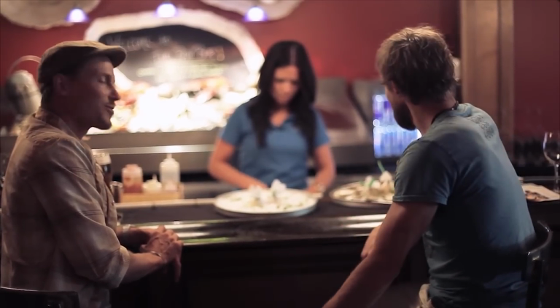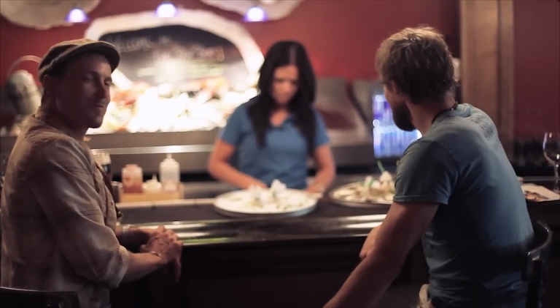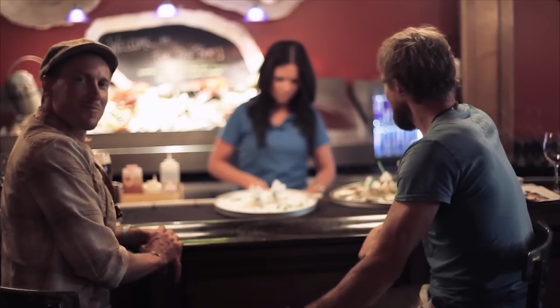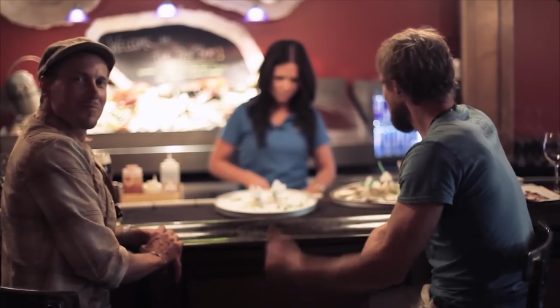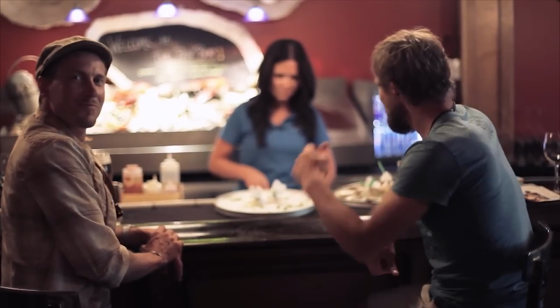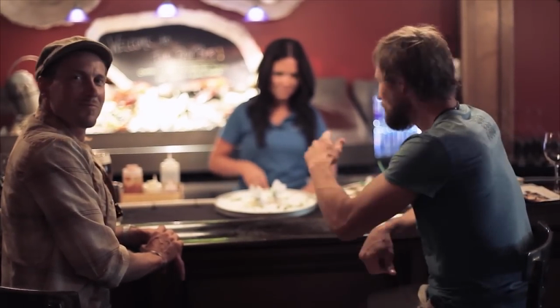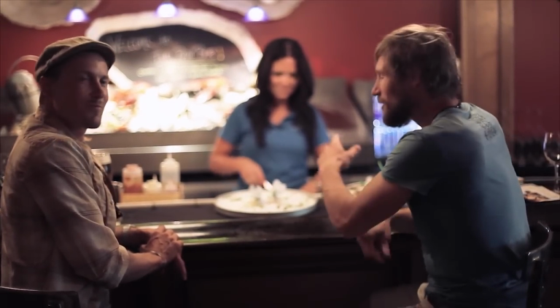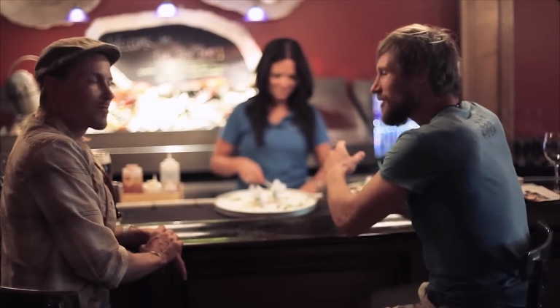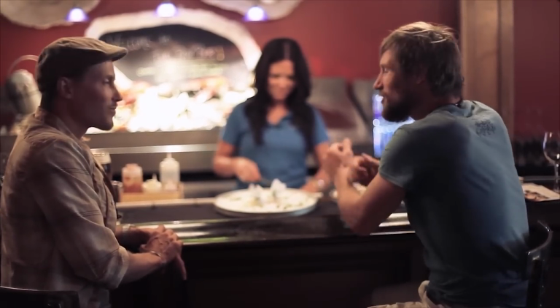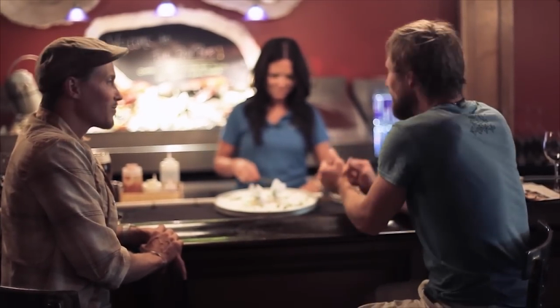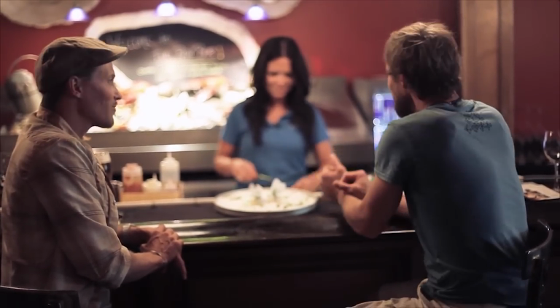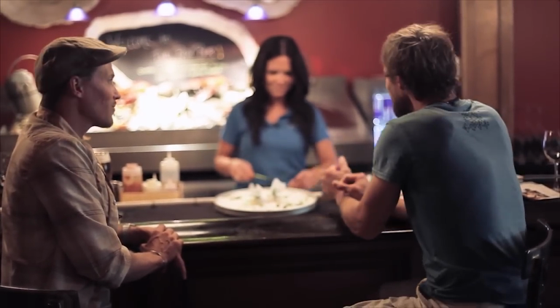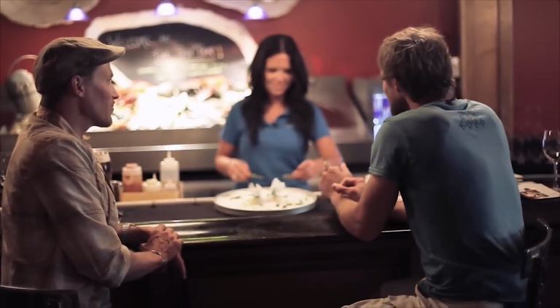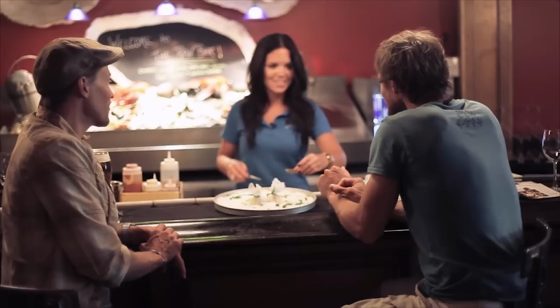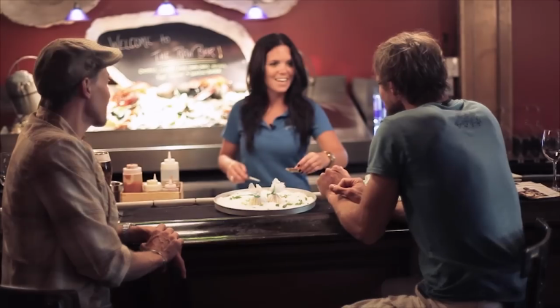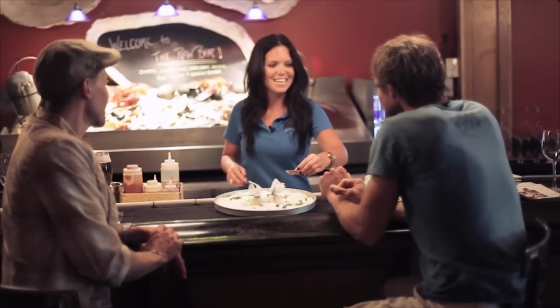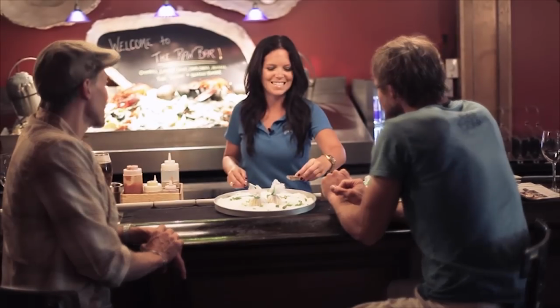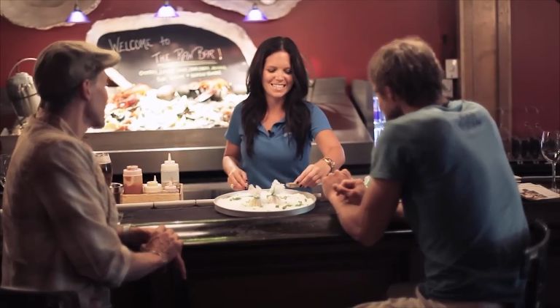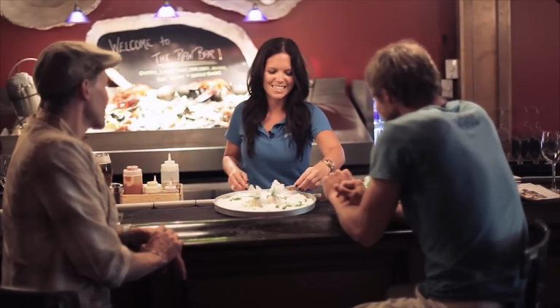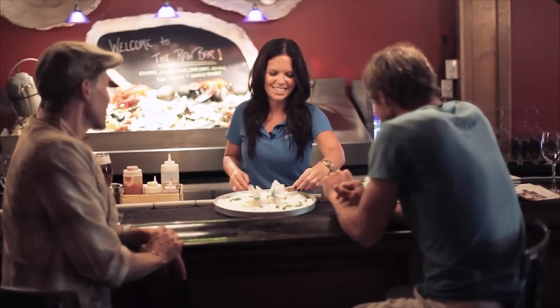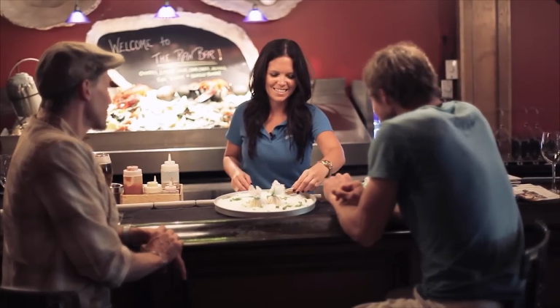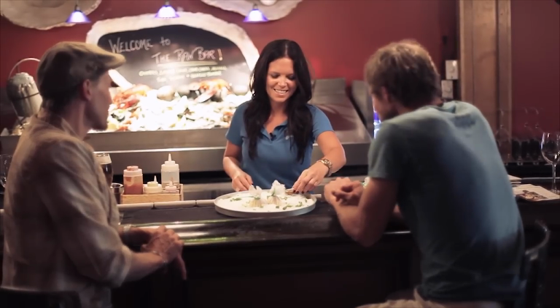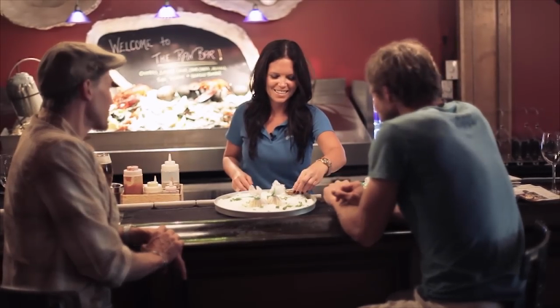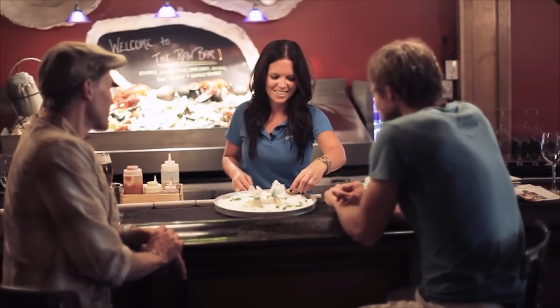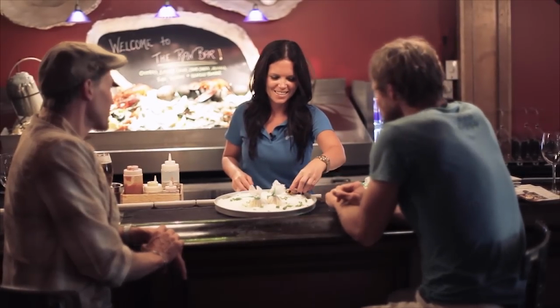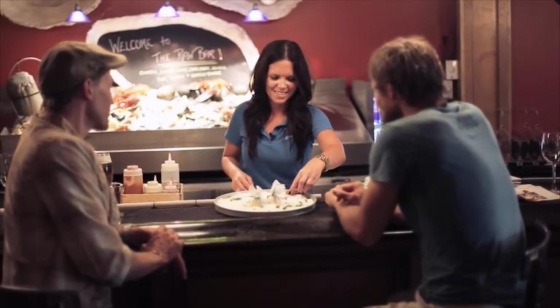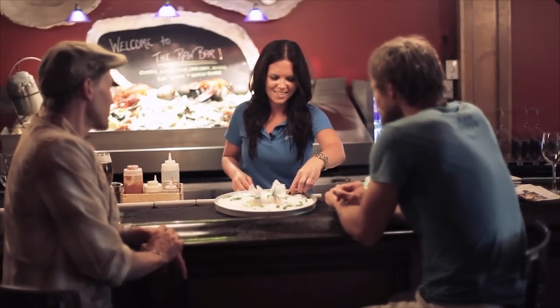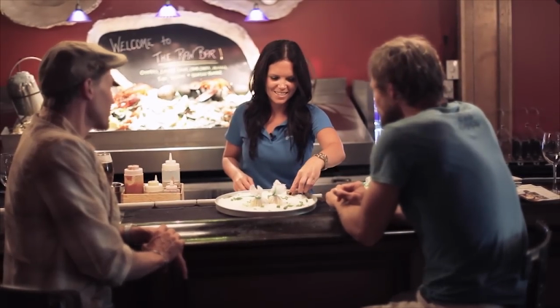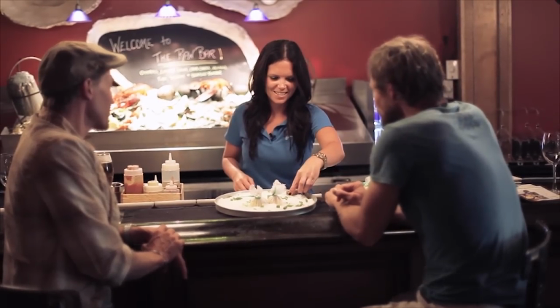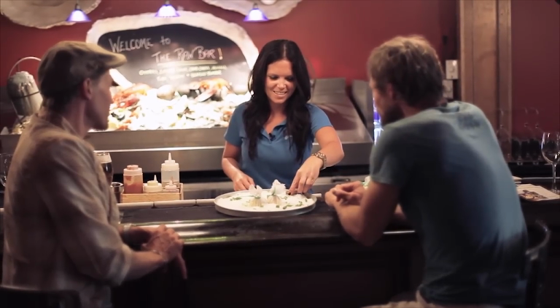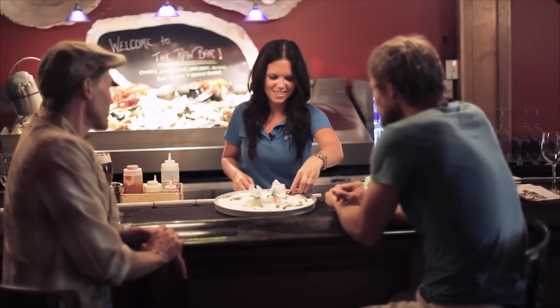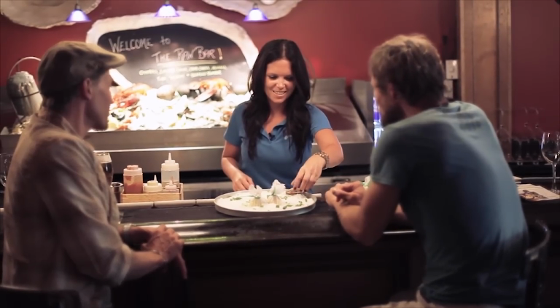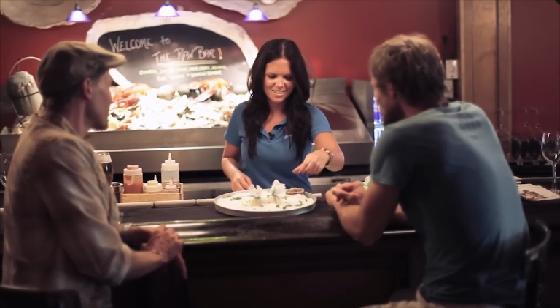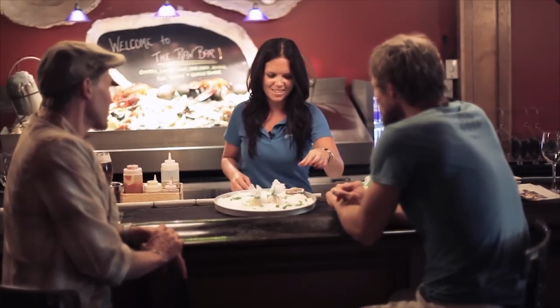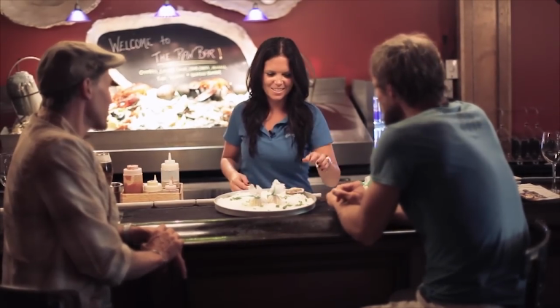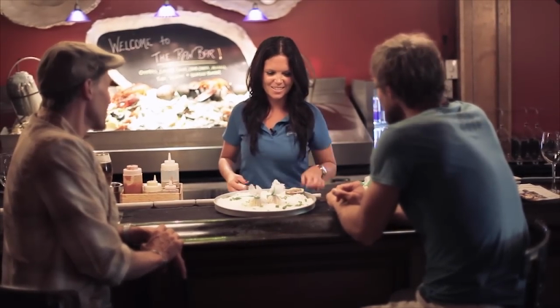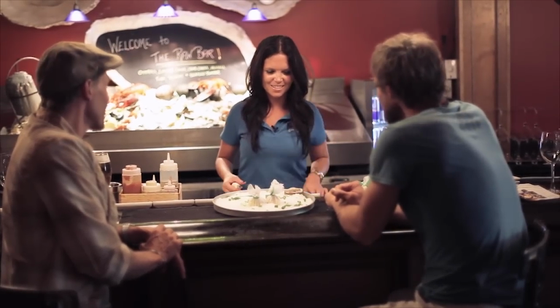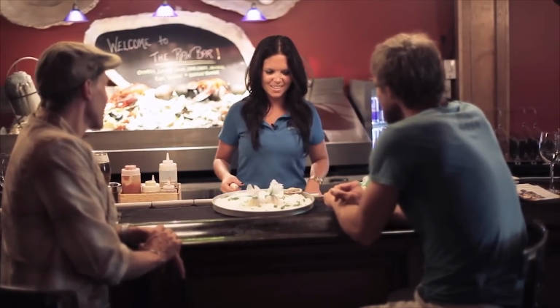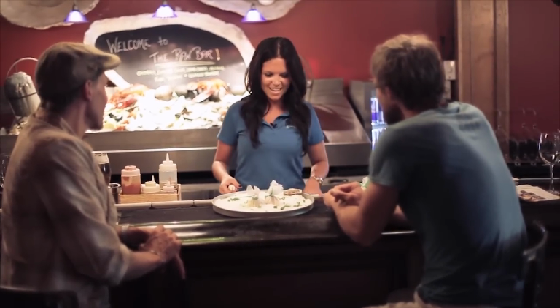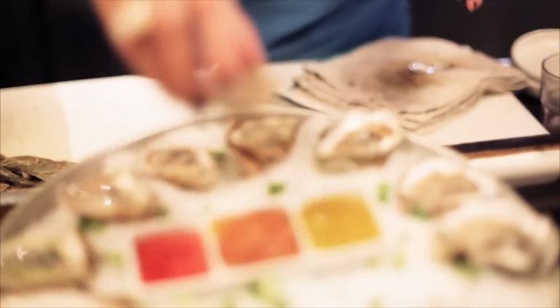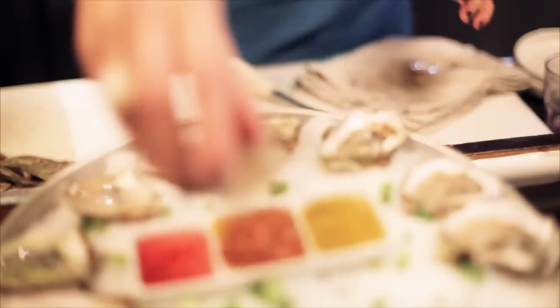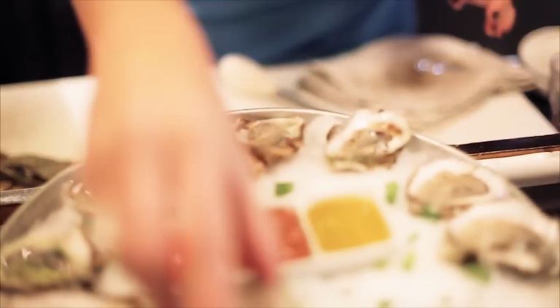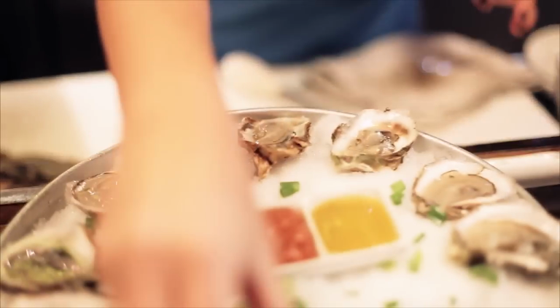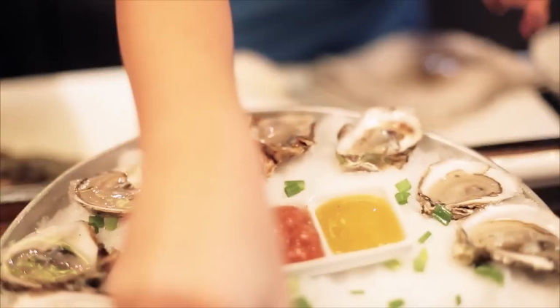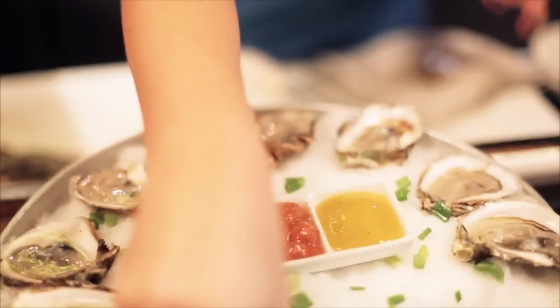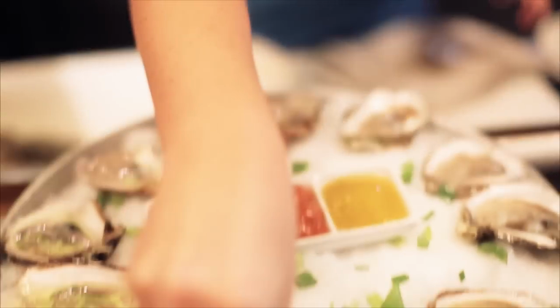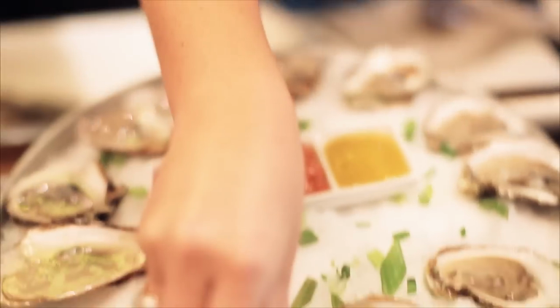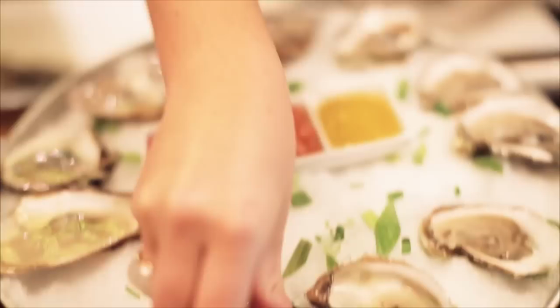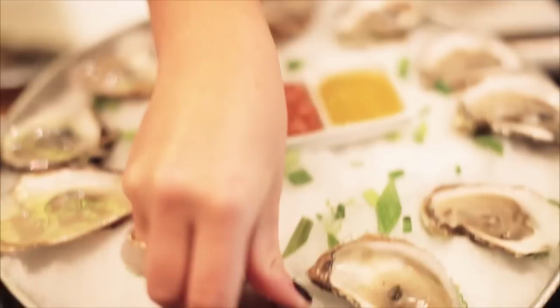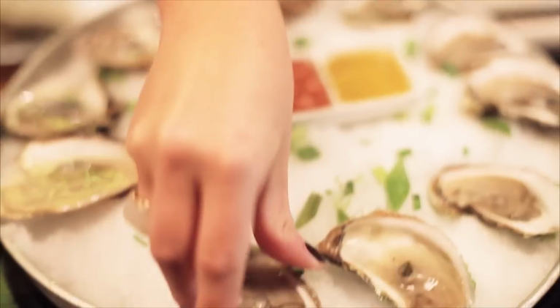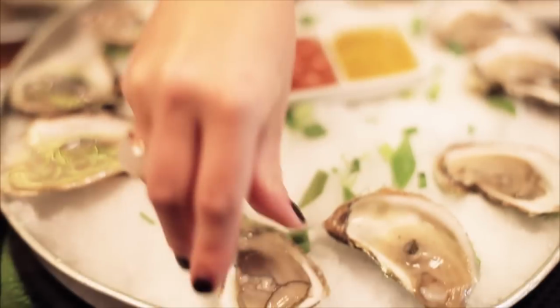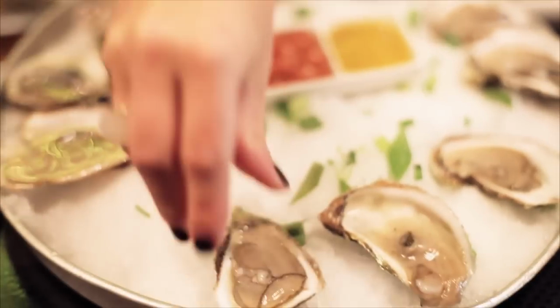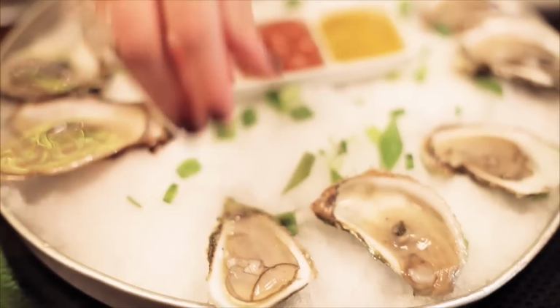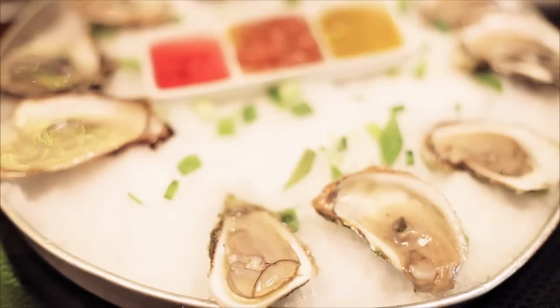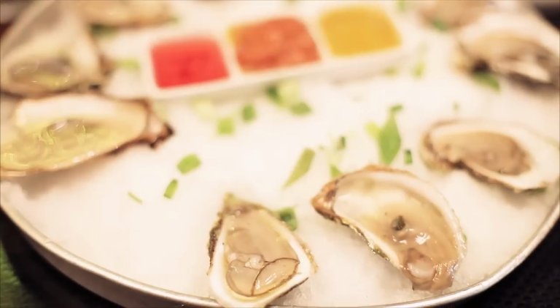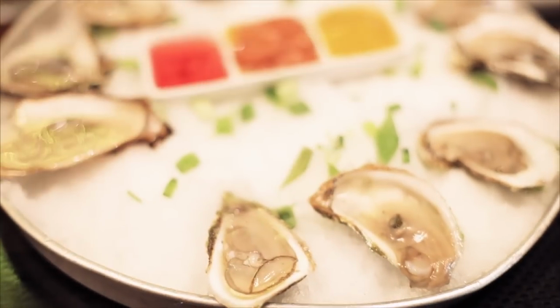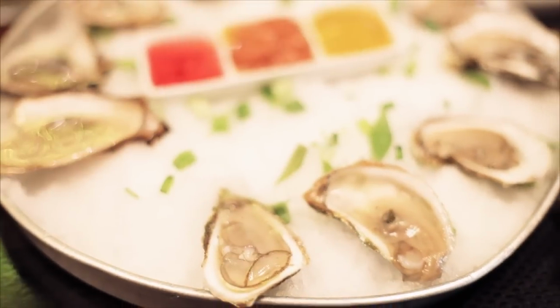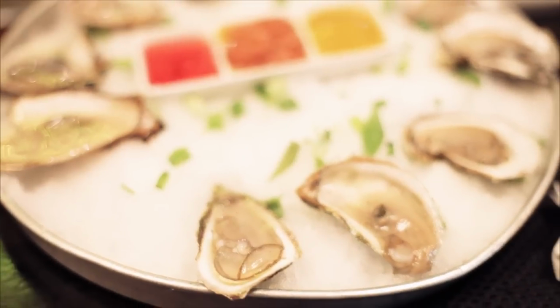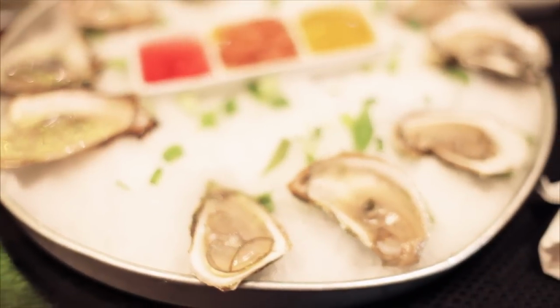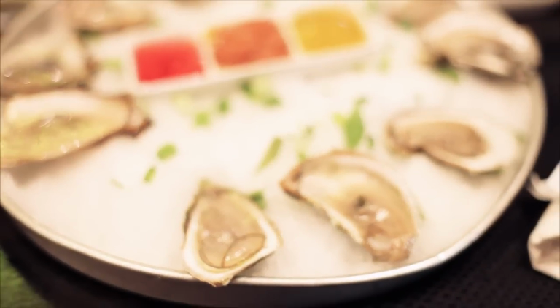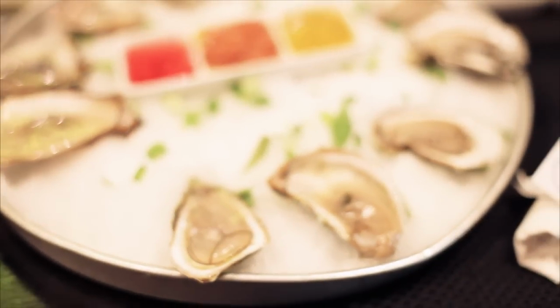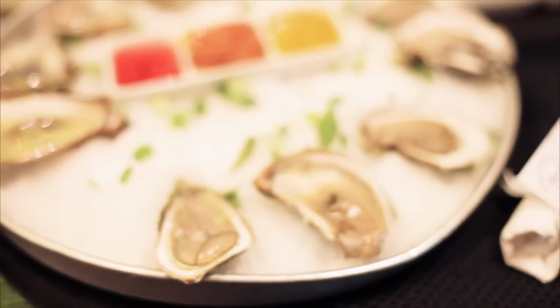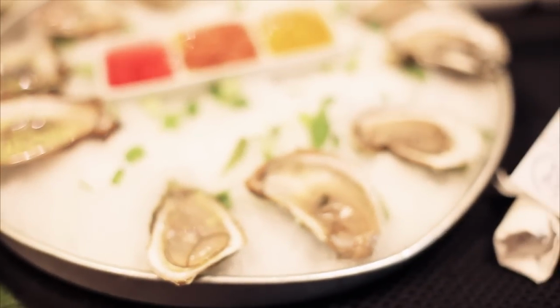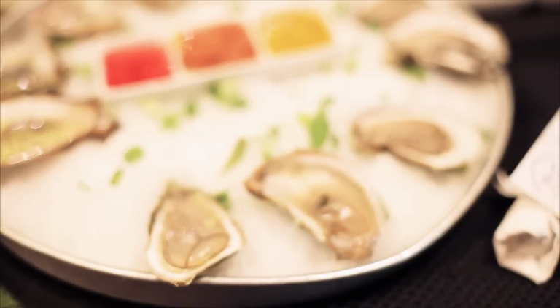I'm here with Janelle. You're shucking a few oysters? They're looking good. Malpec oysters.